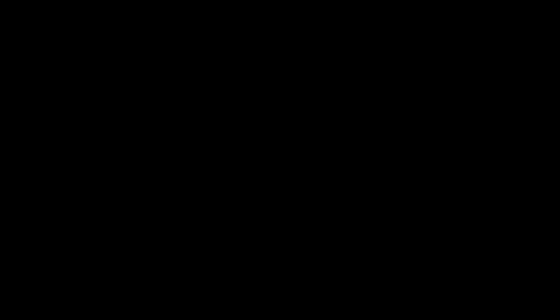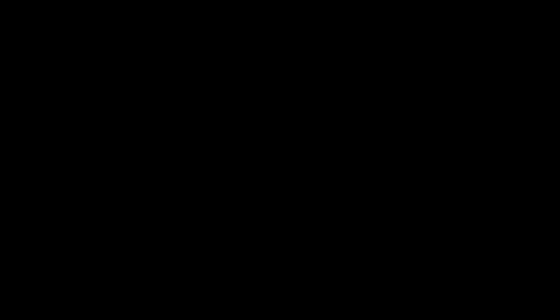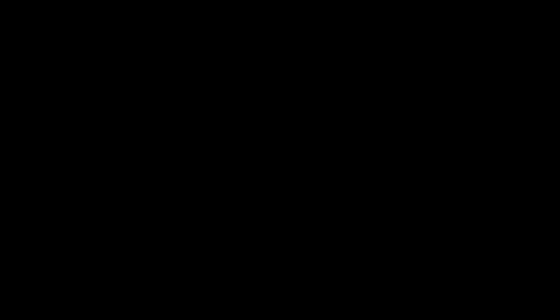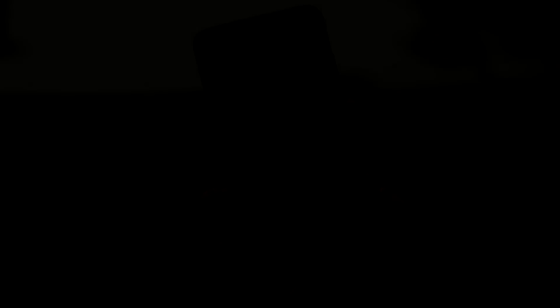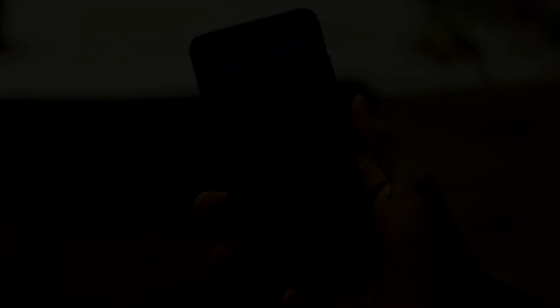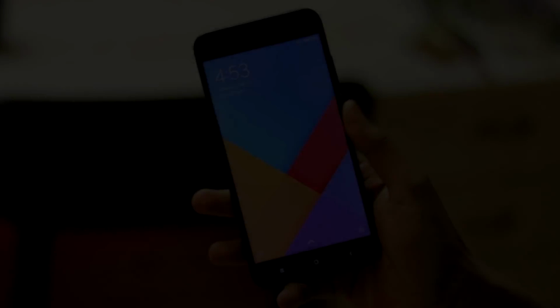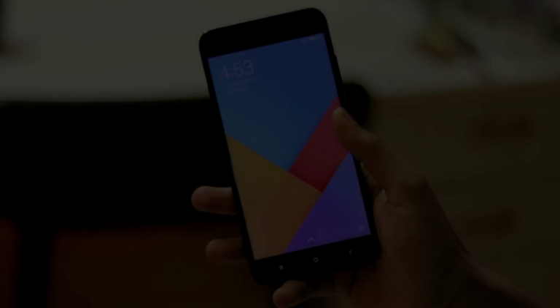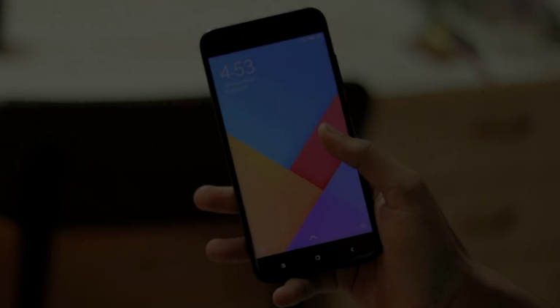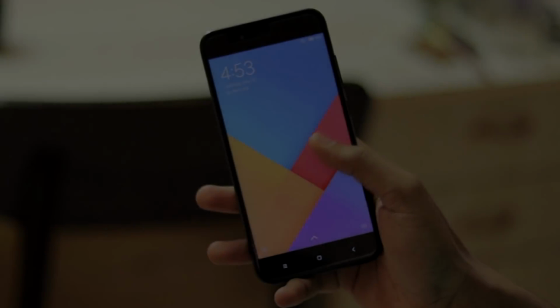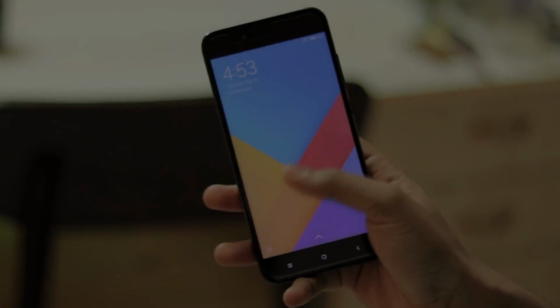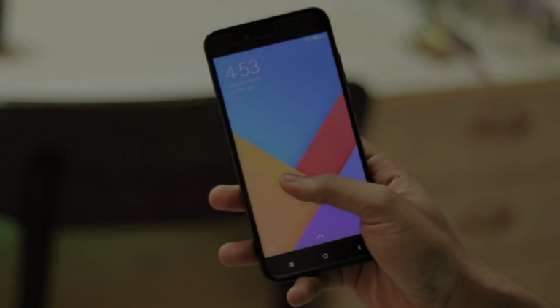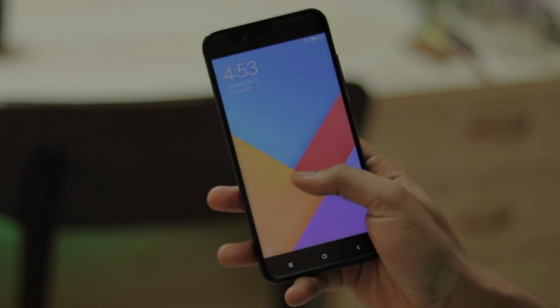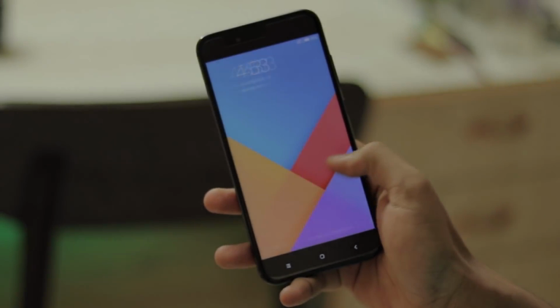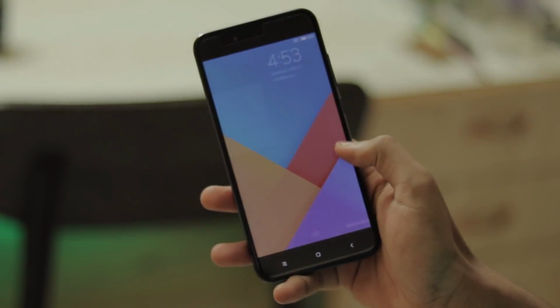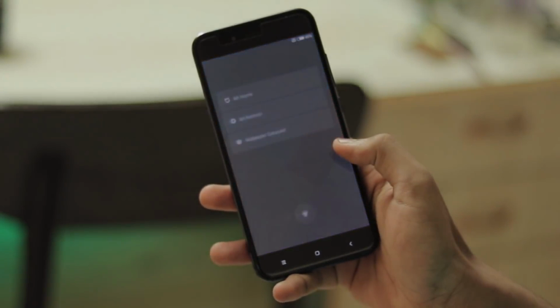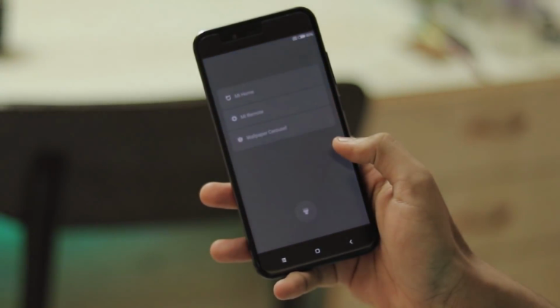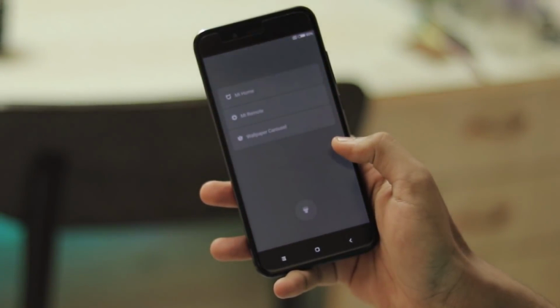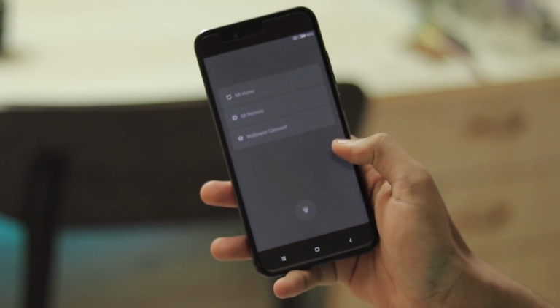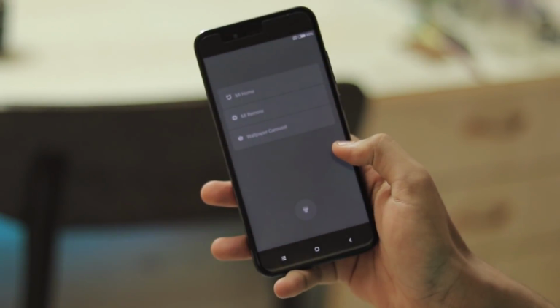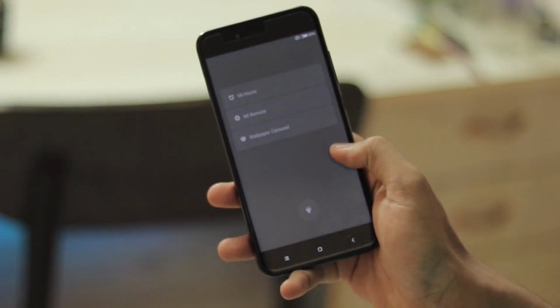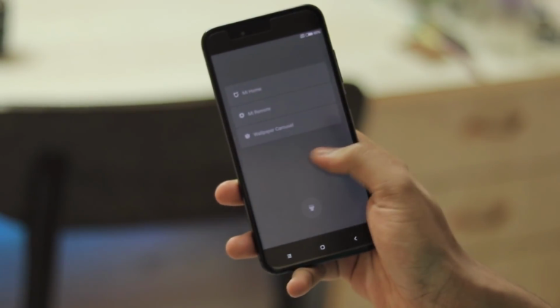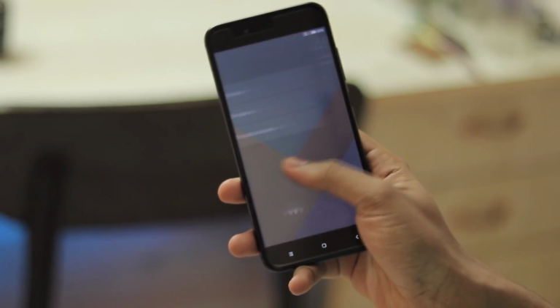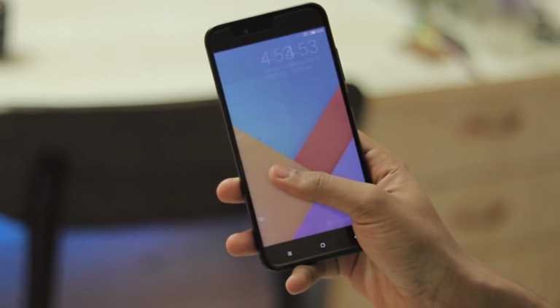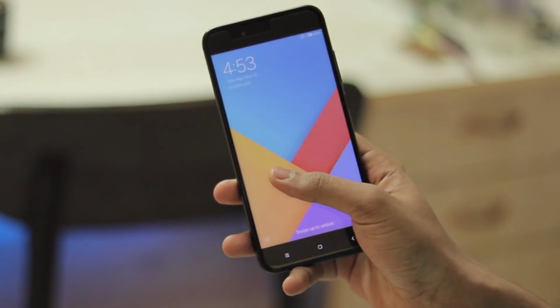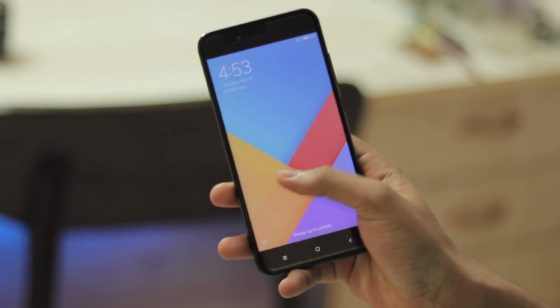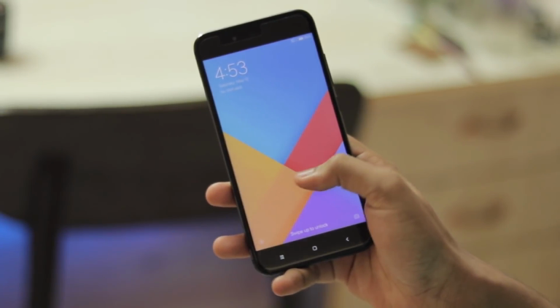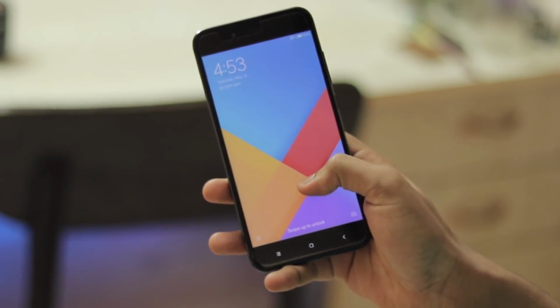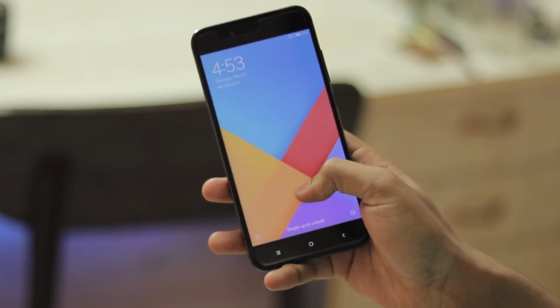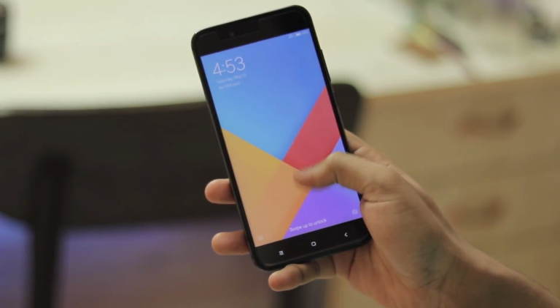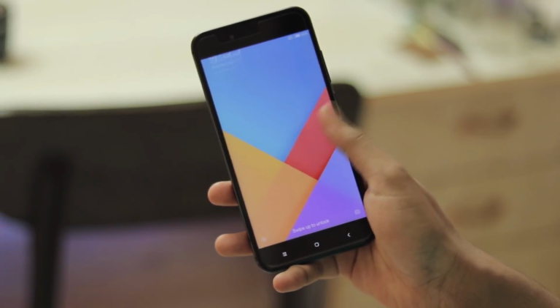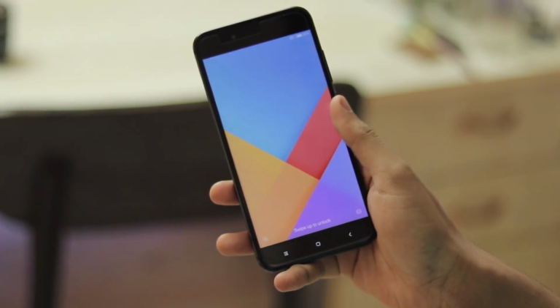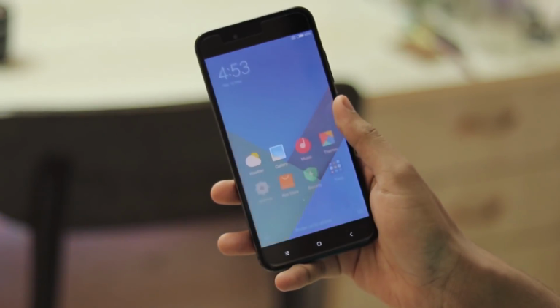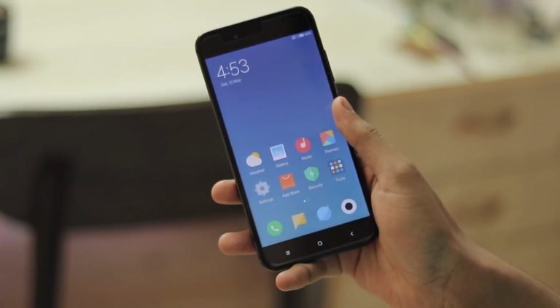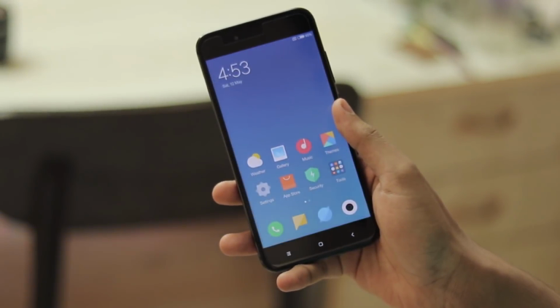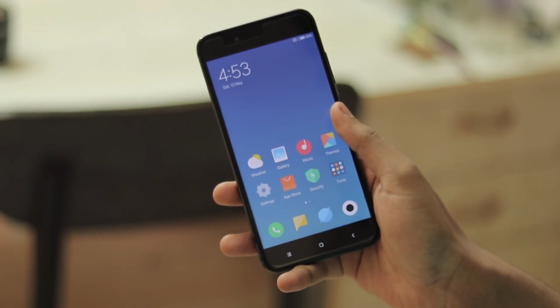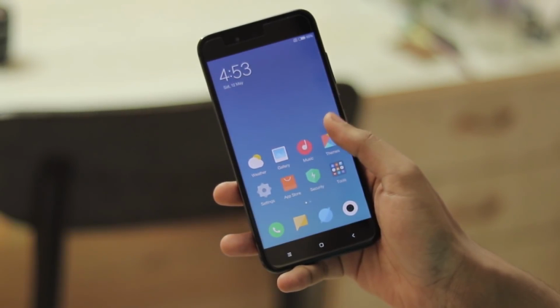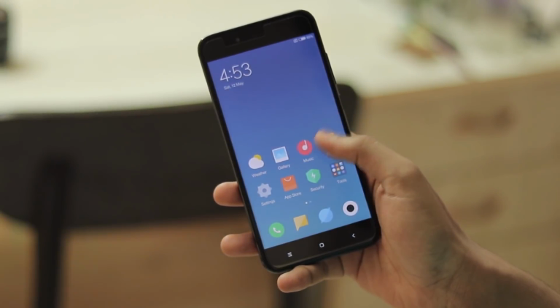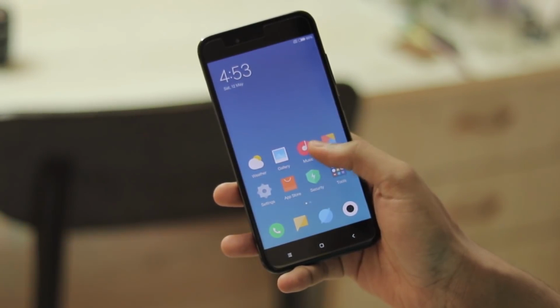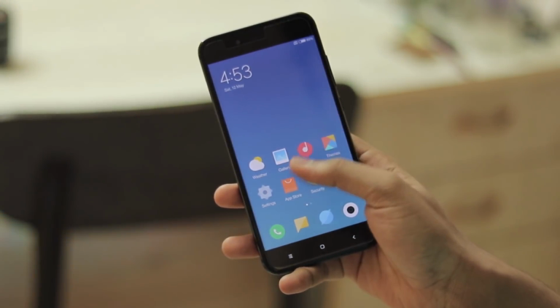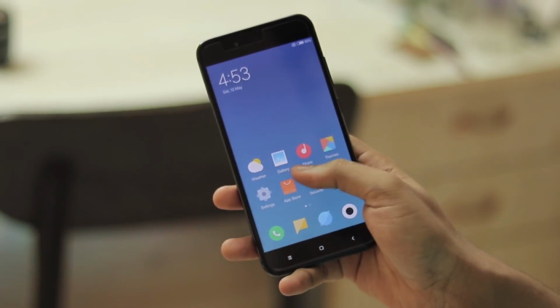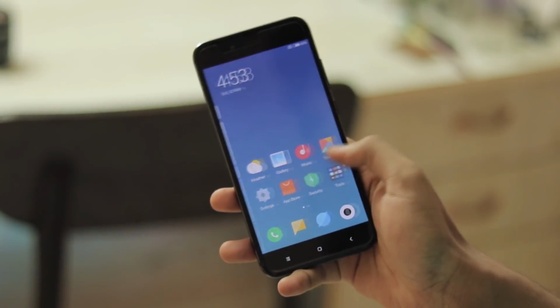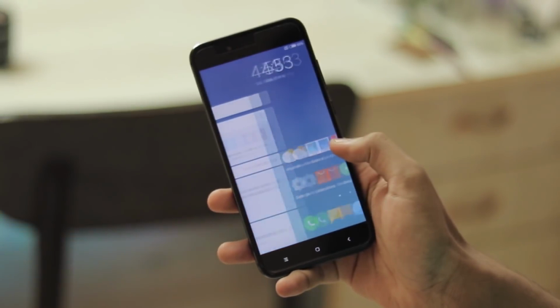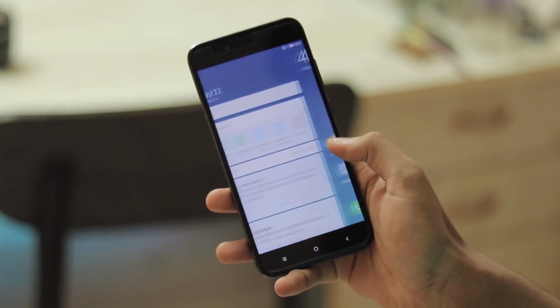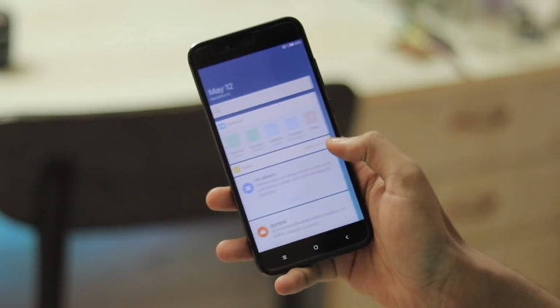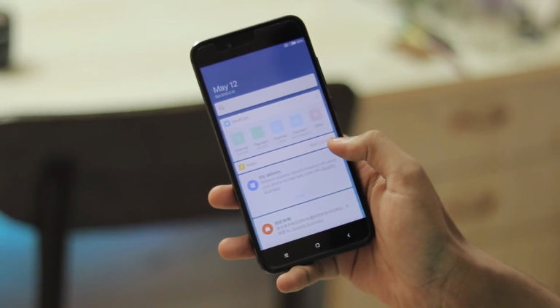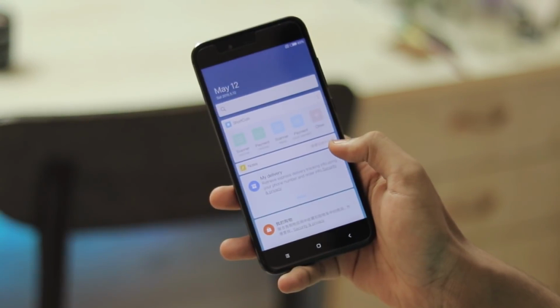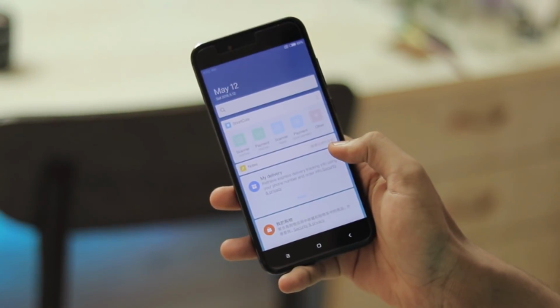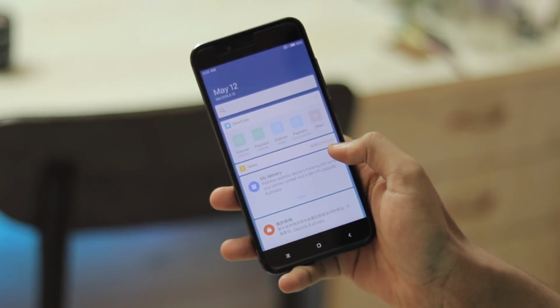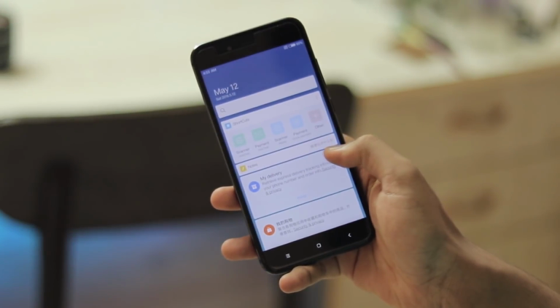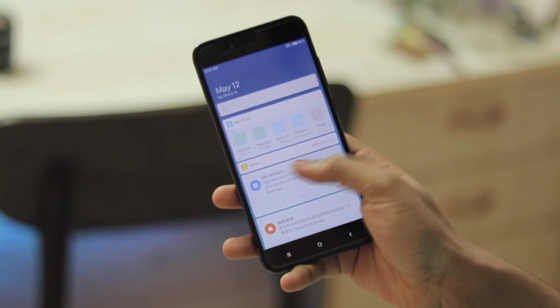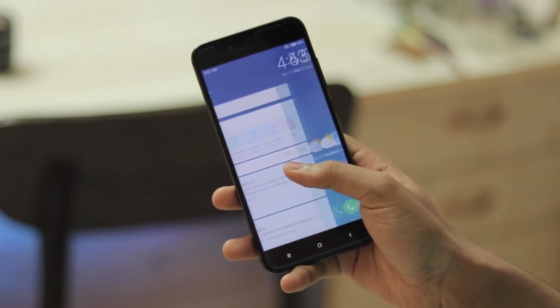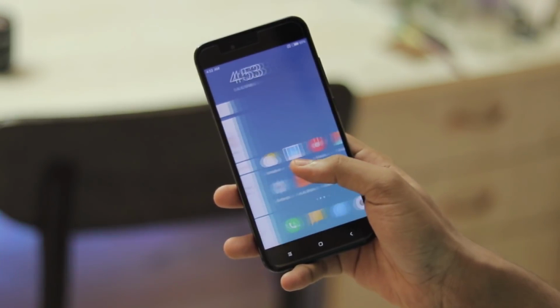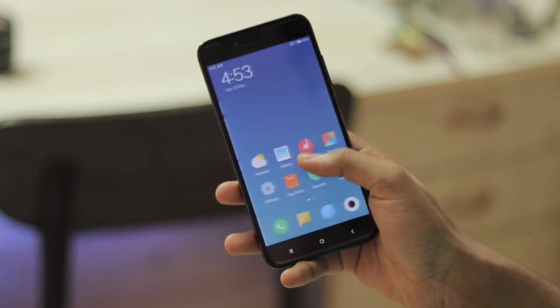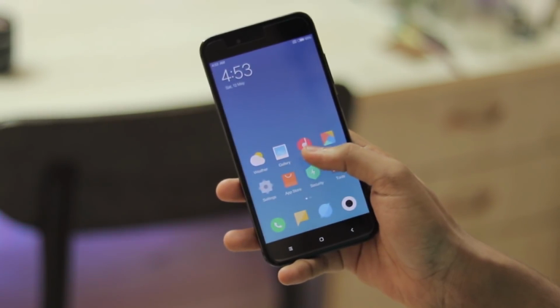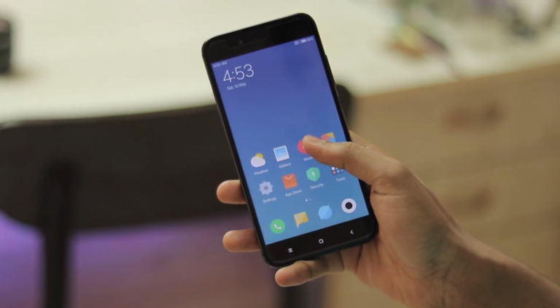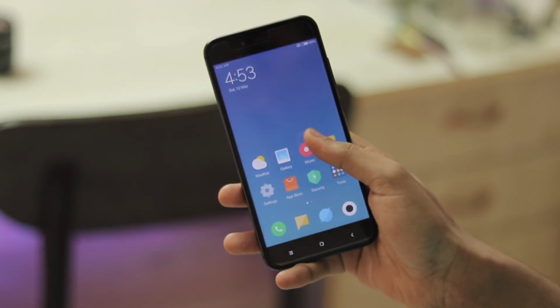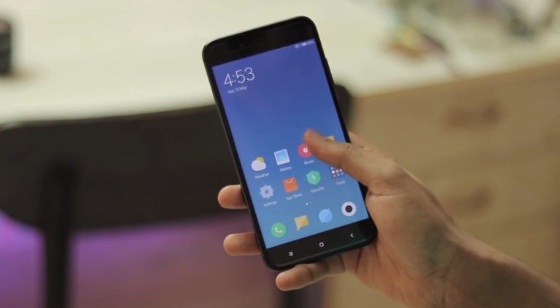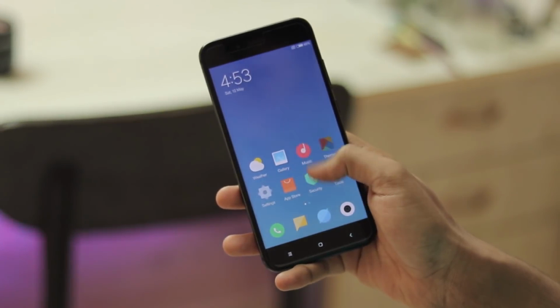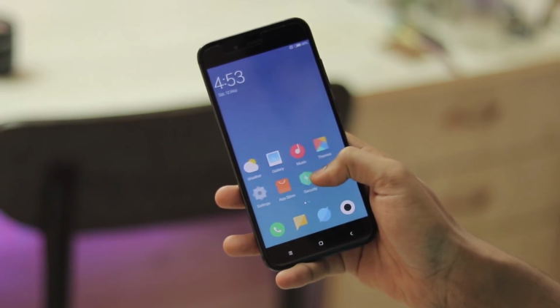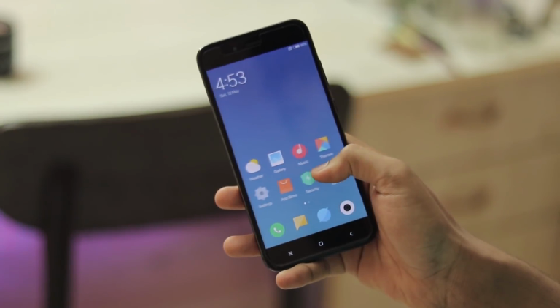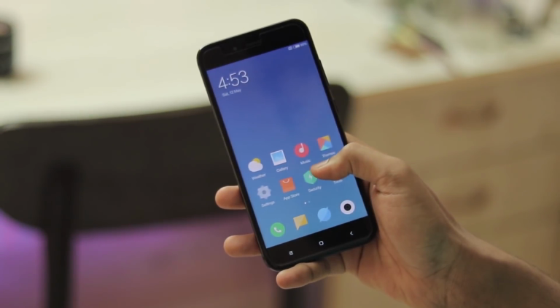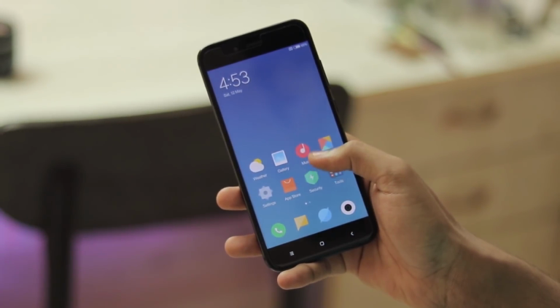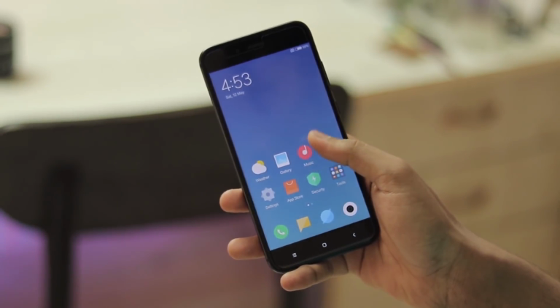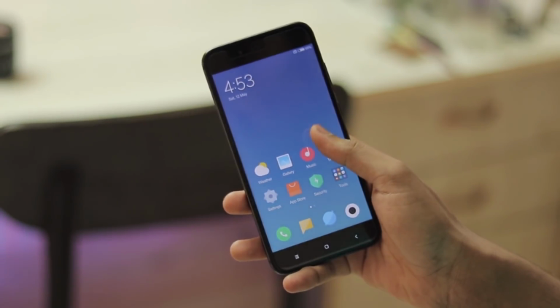Welcome back to another video. In today's video I'm going to be giving a completely first look of MIUI 9 on the Mi A1.